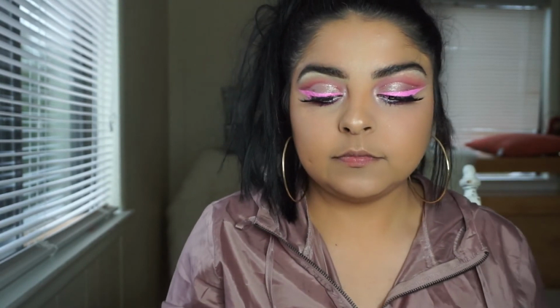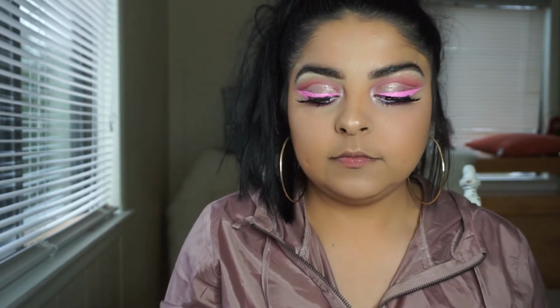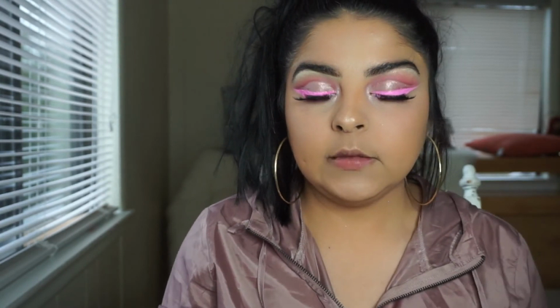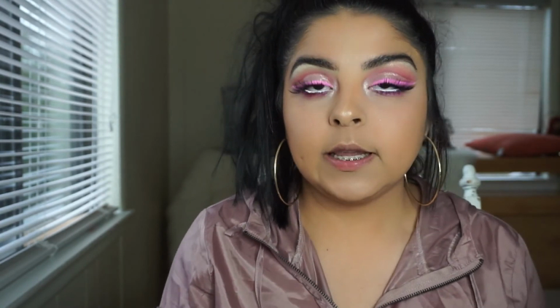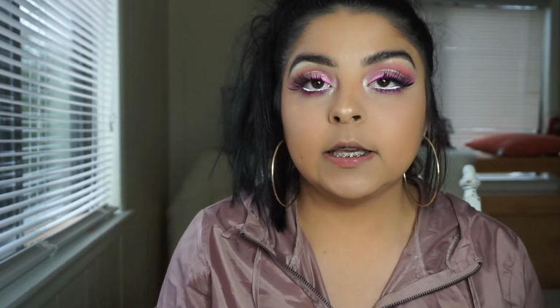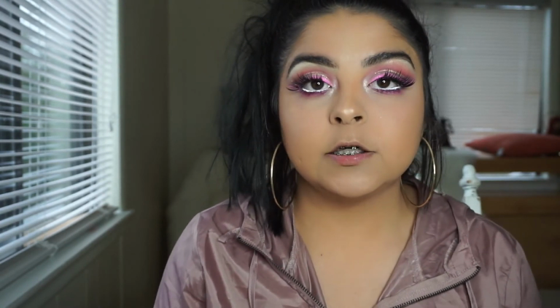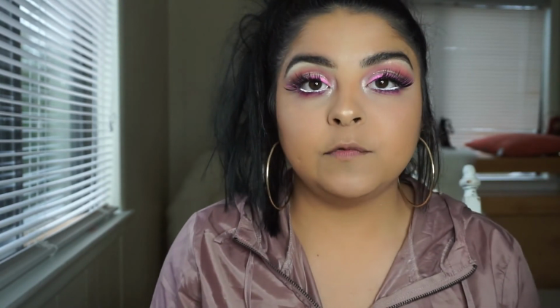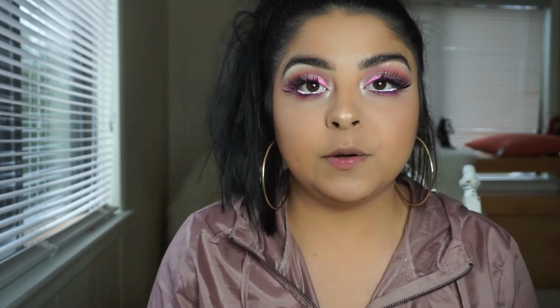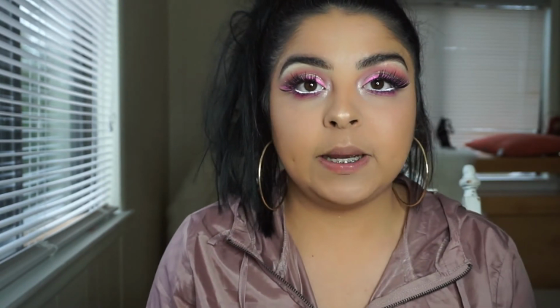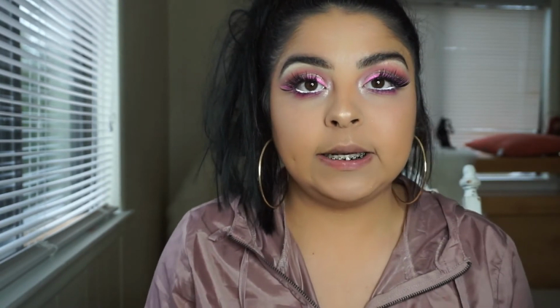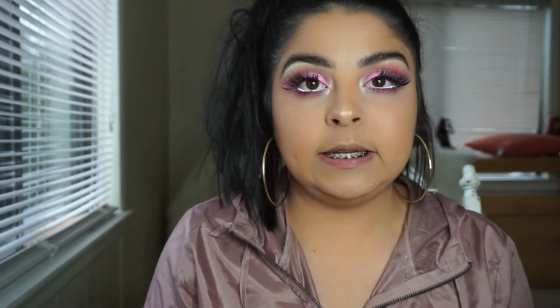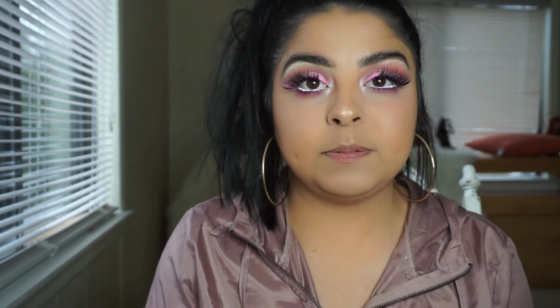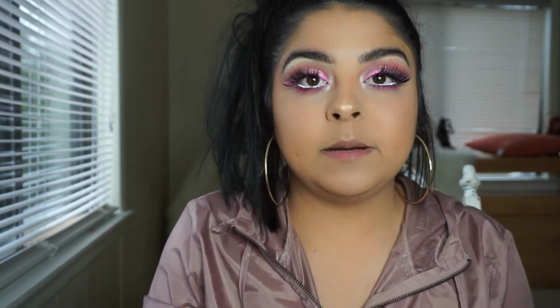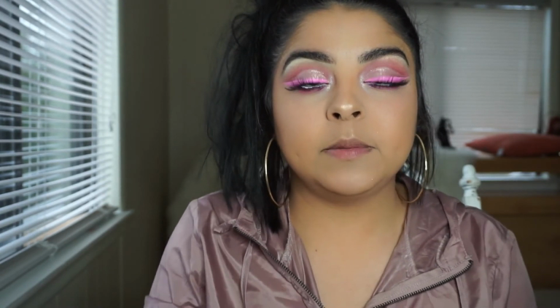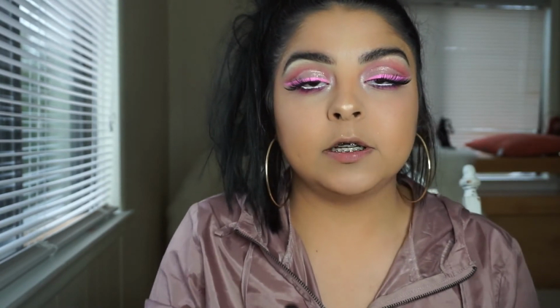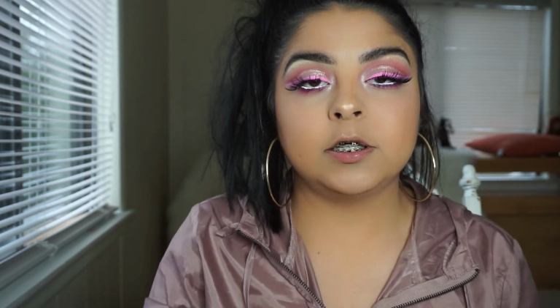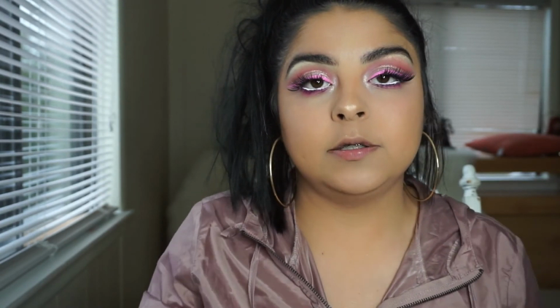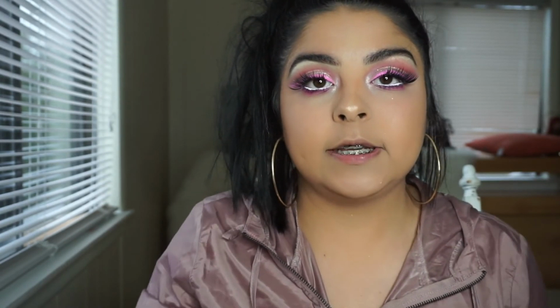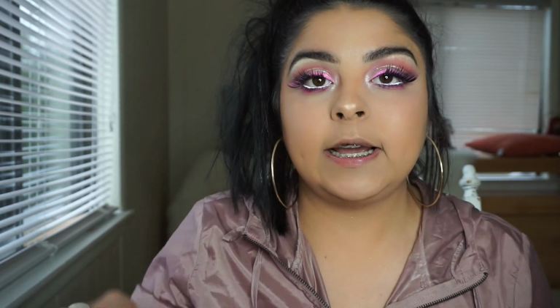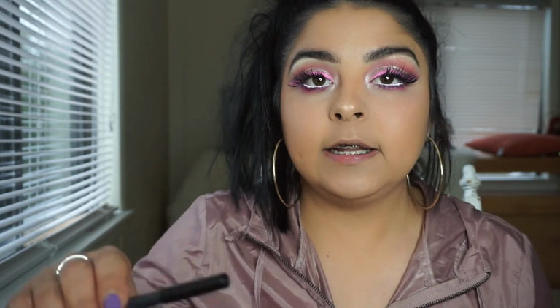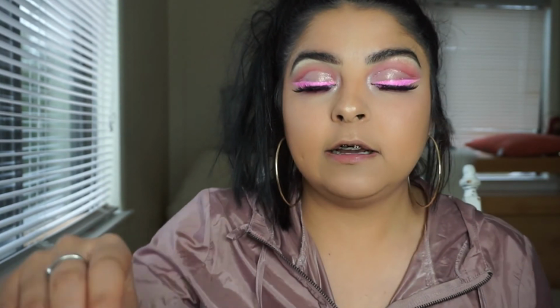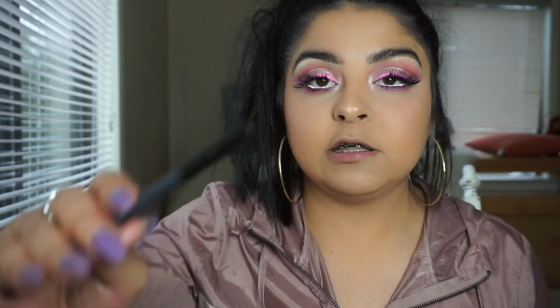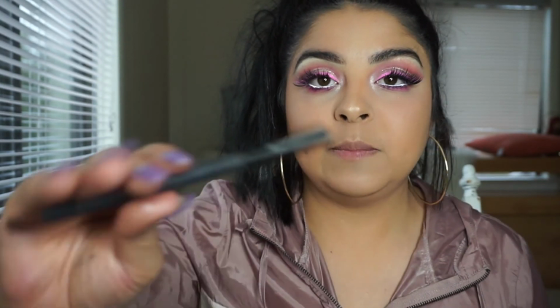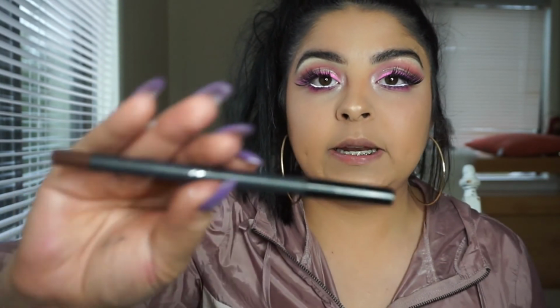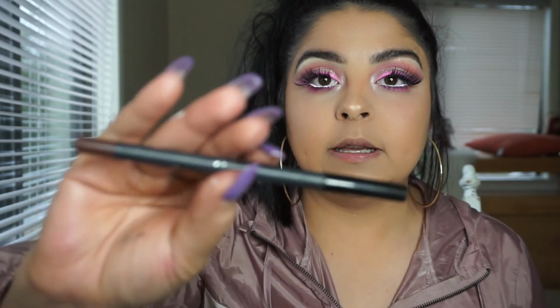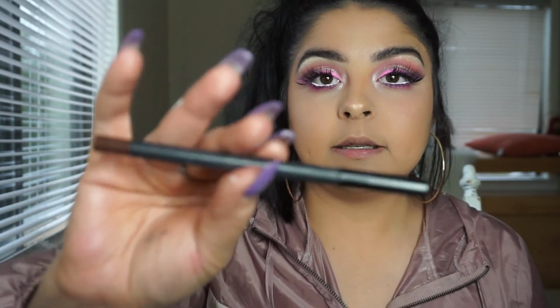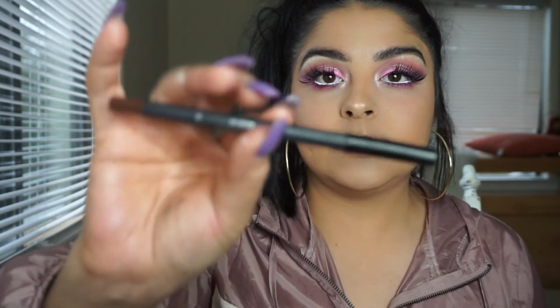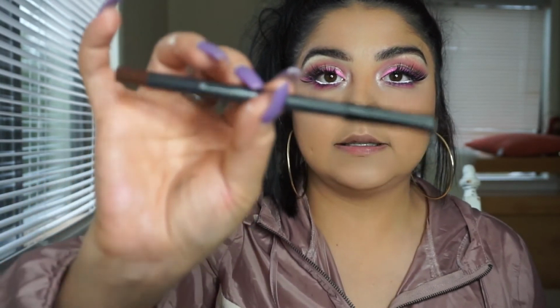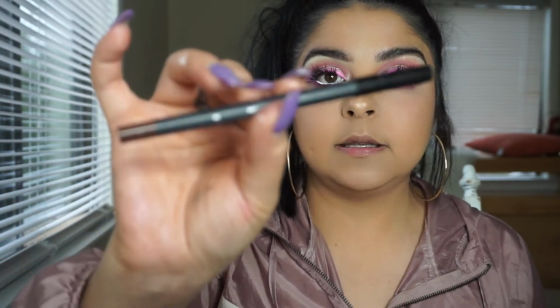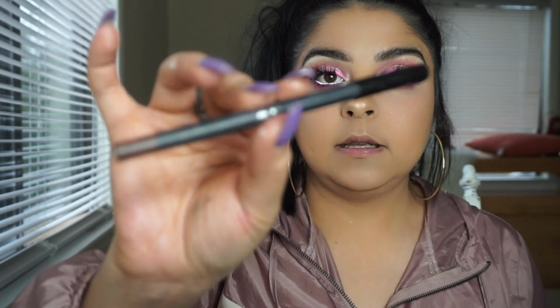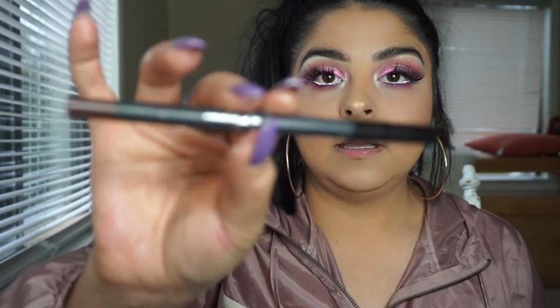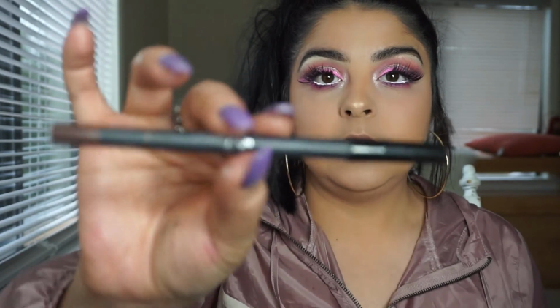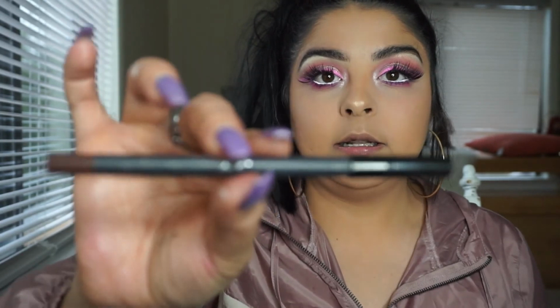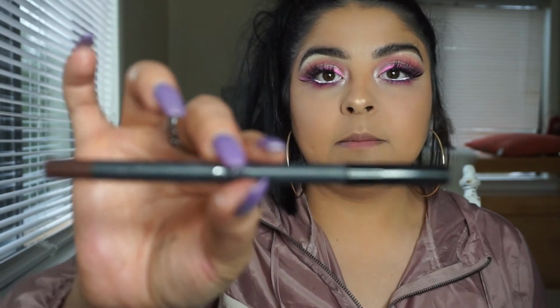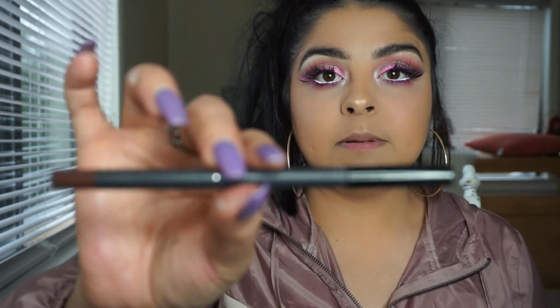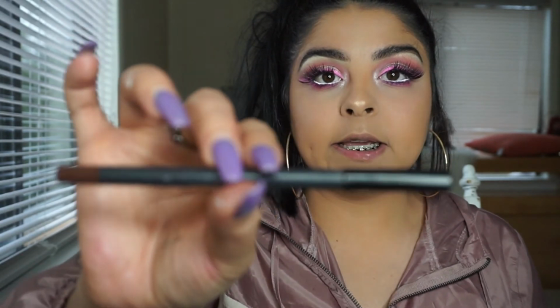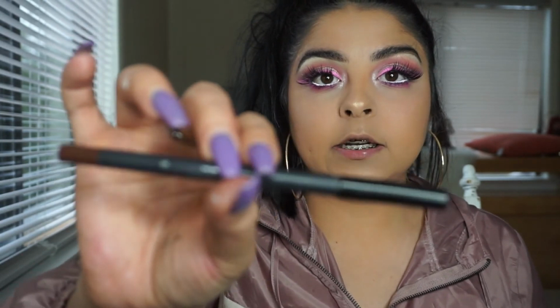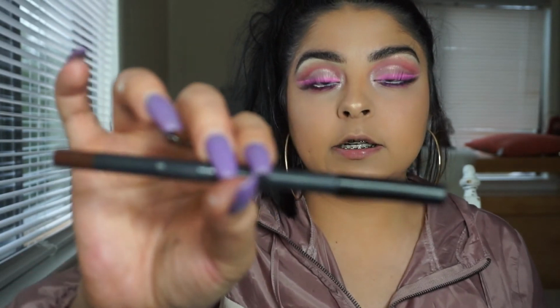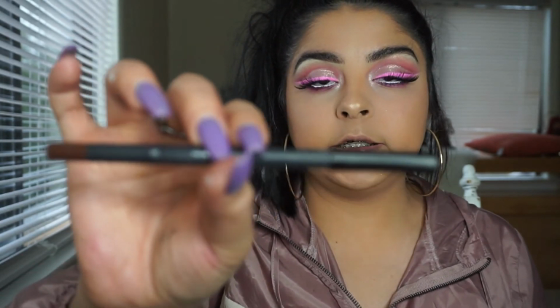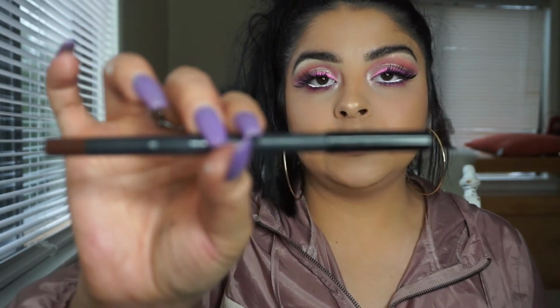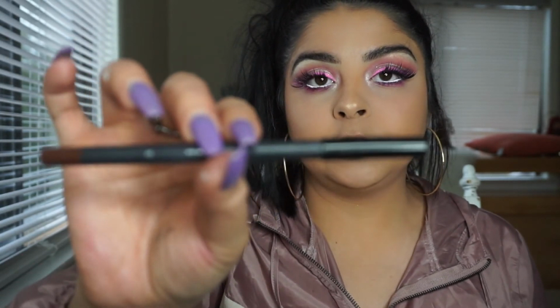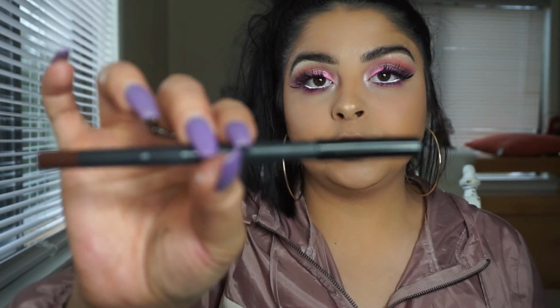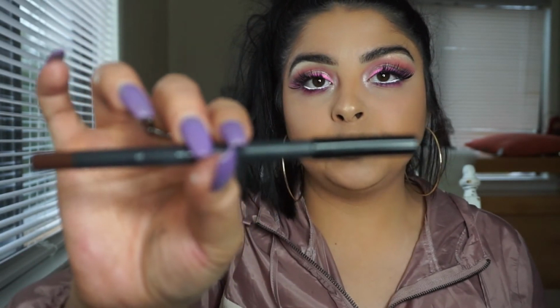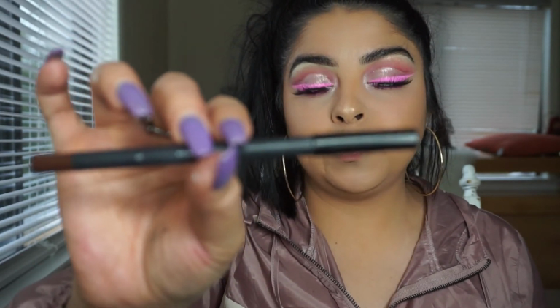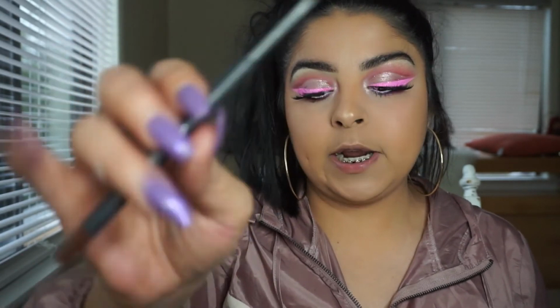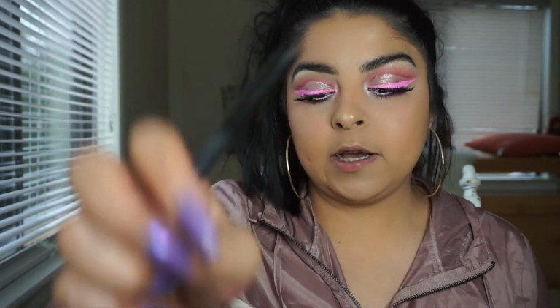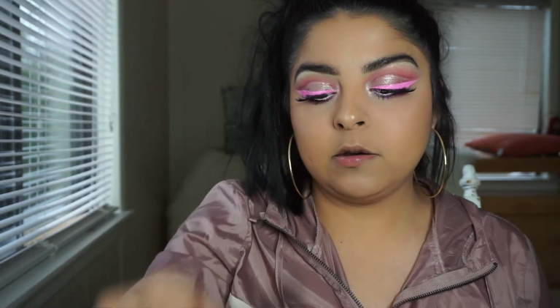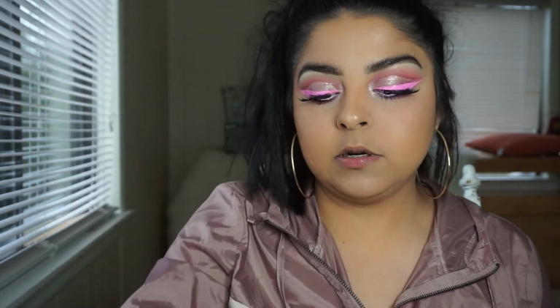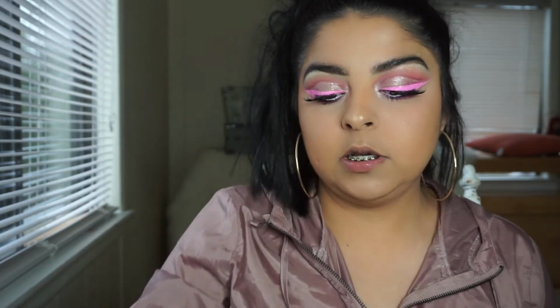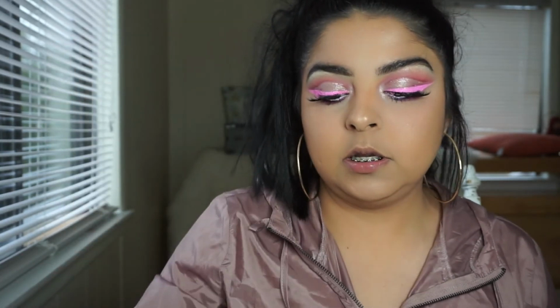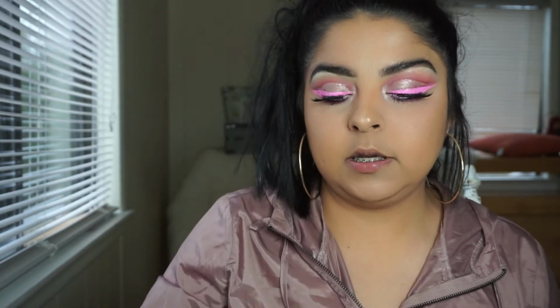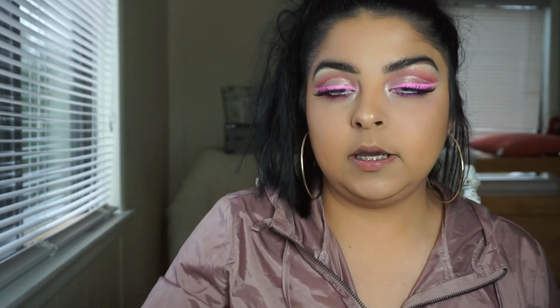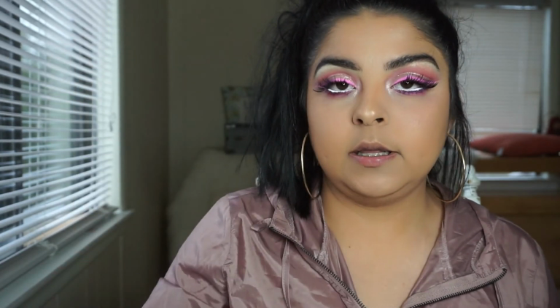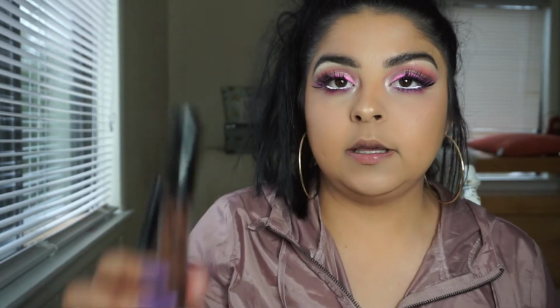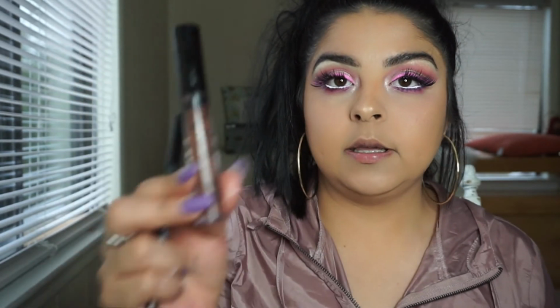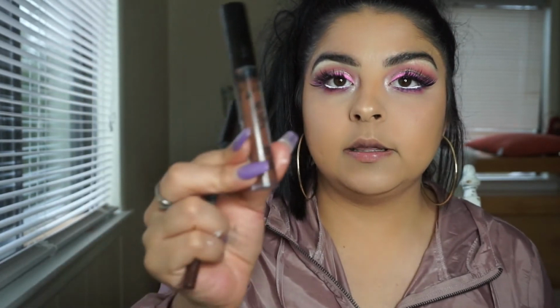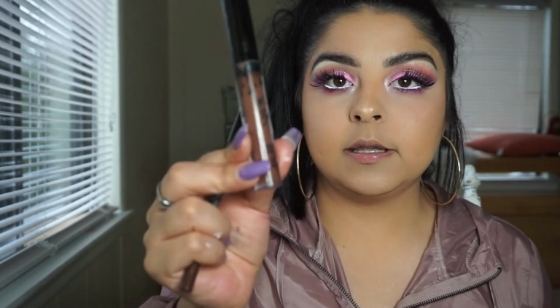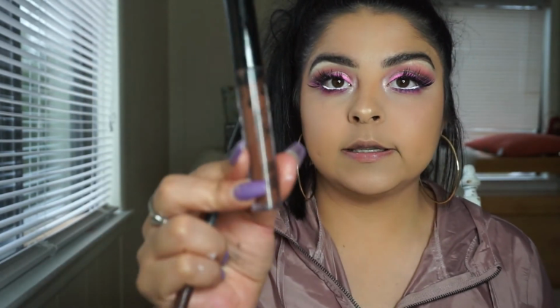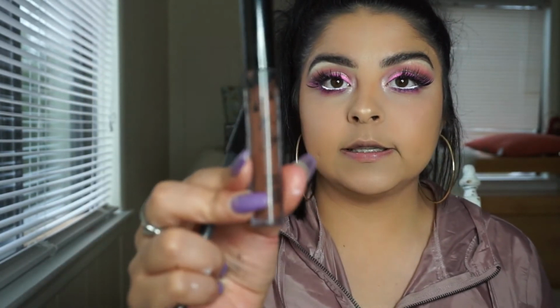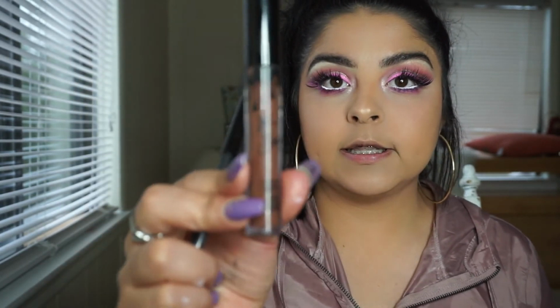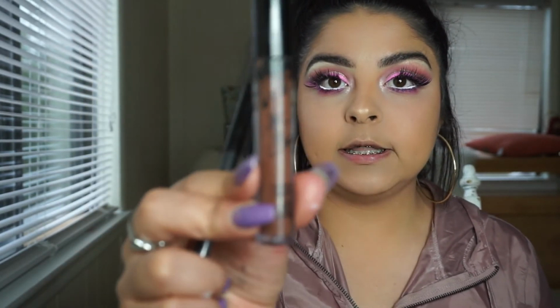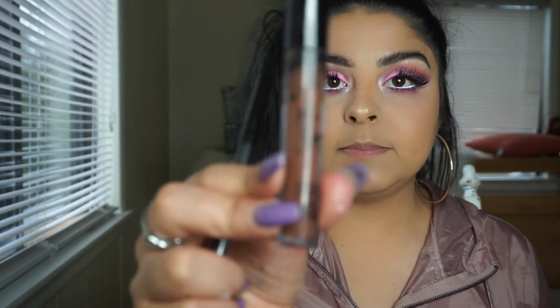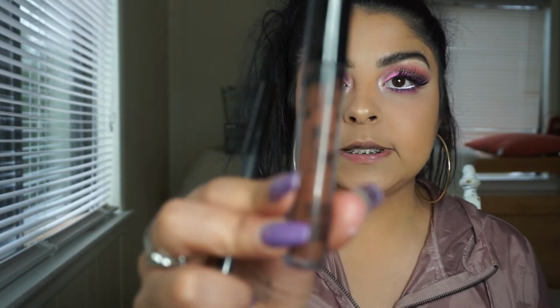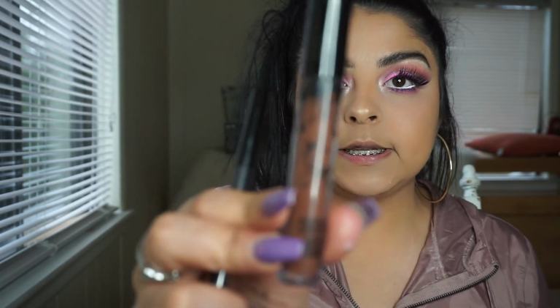For my lips I'm going to use a Kylie Cosmetics lip liner in True Brown, and then this lipstick.